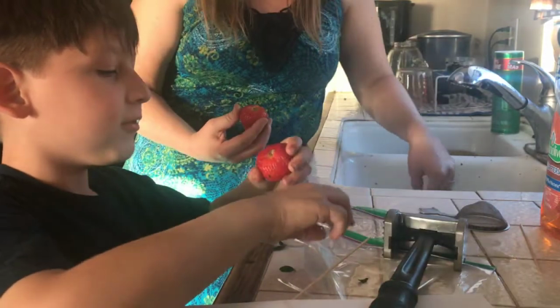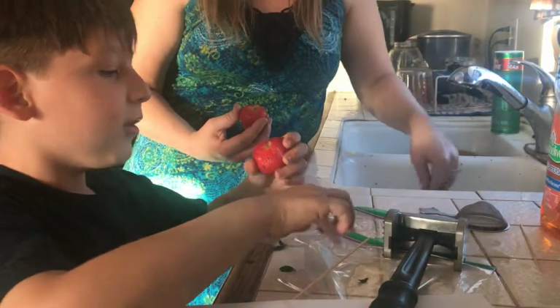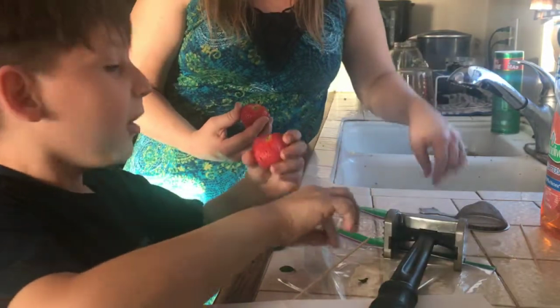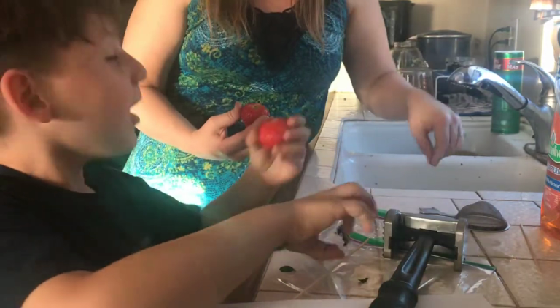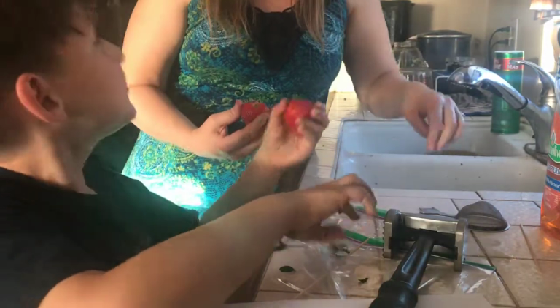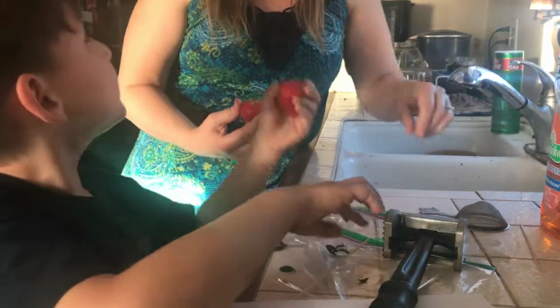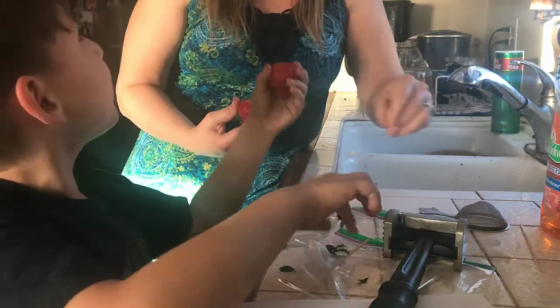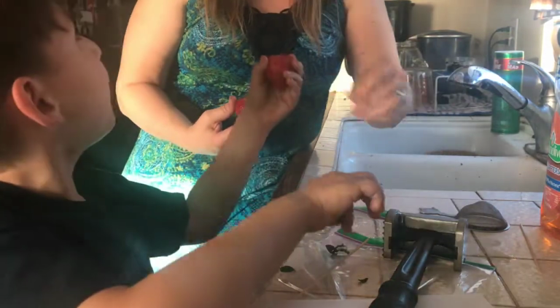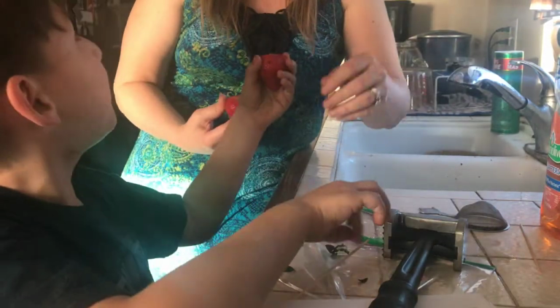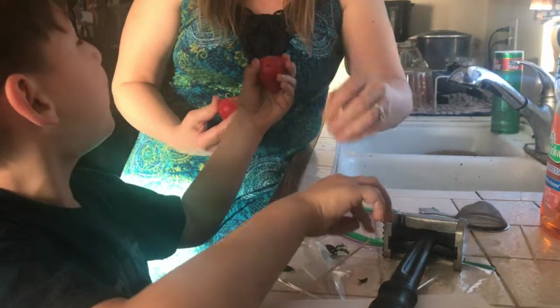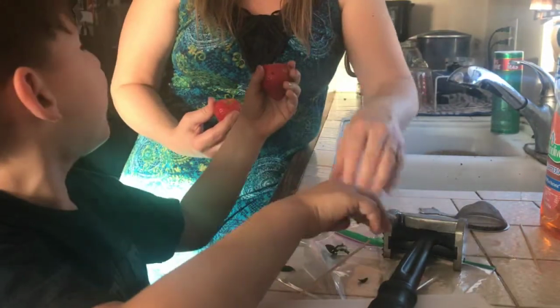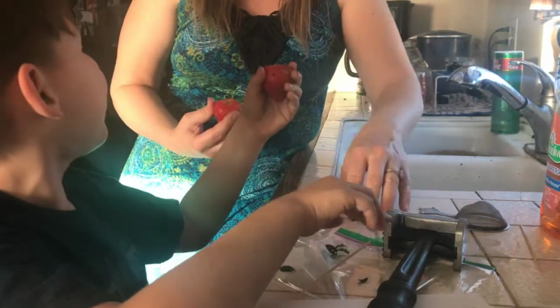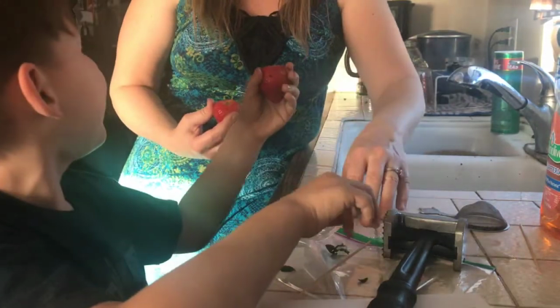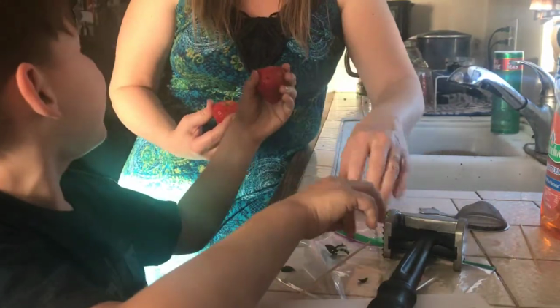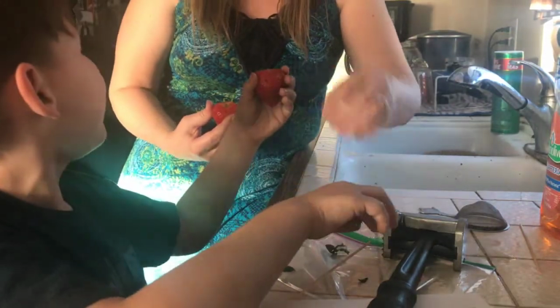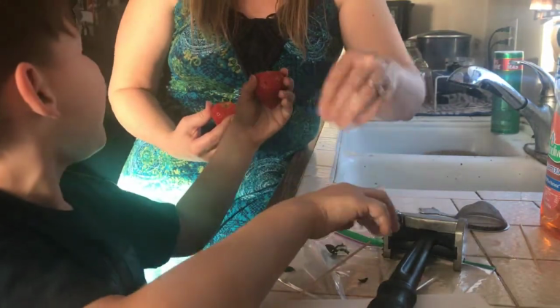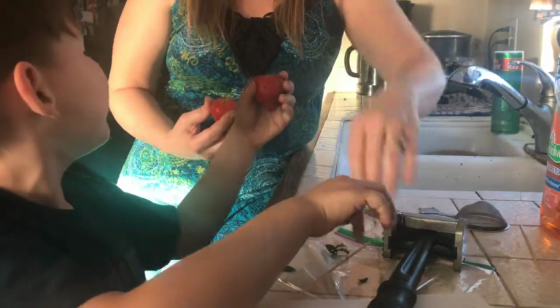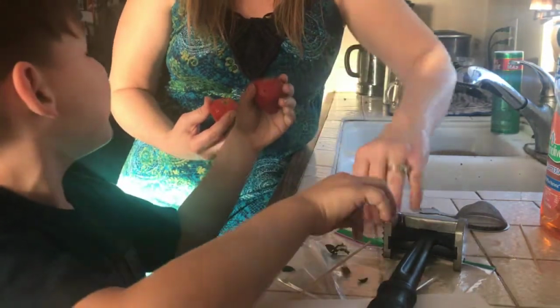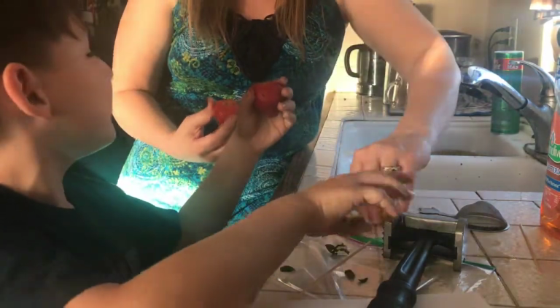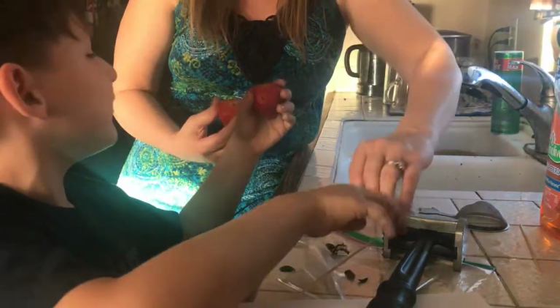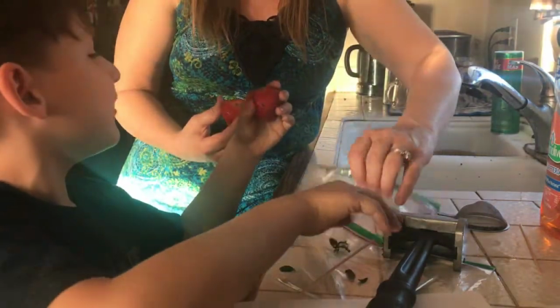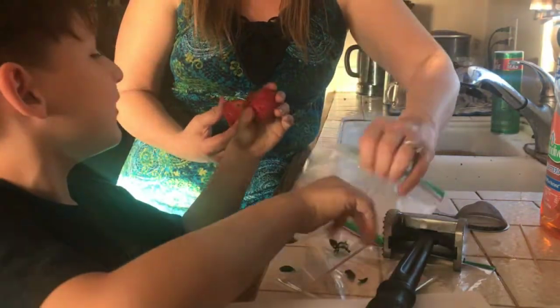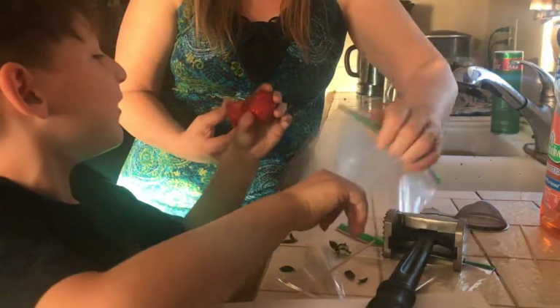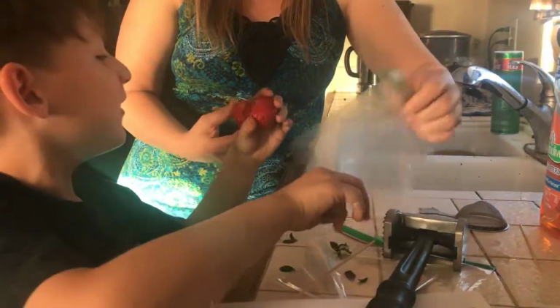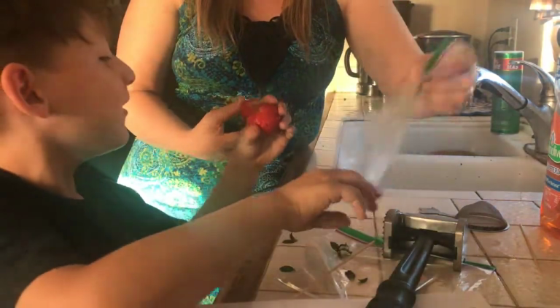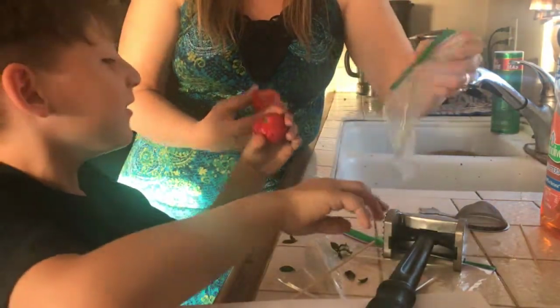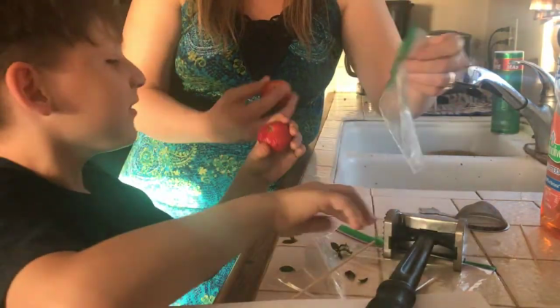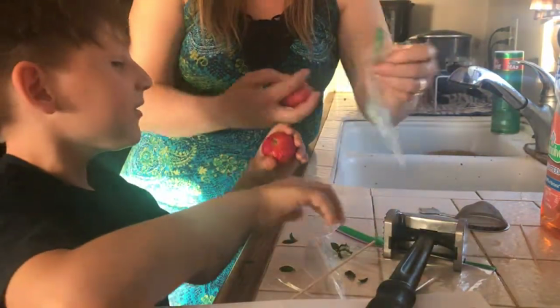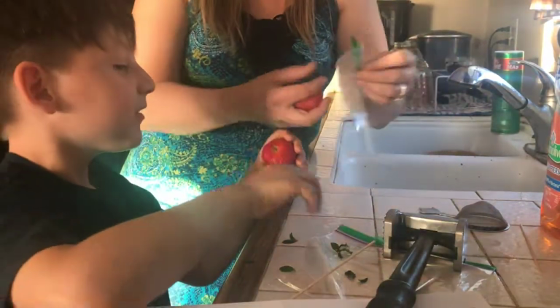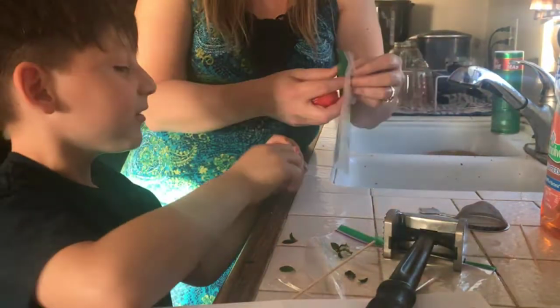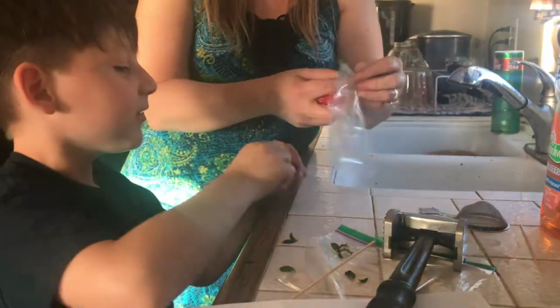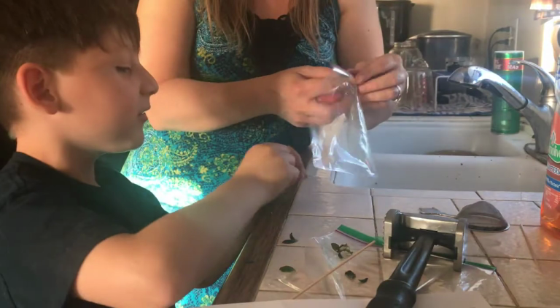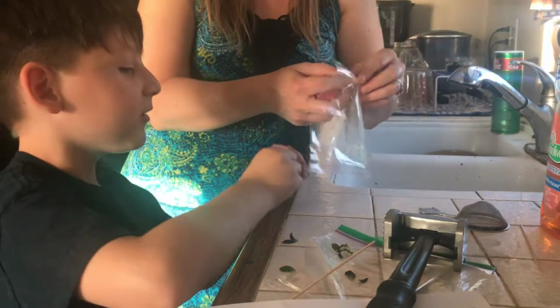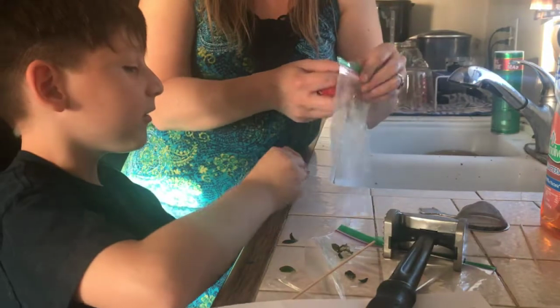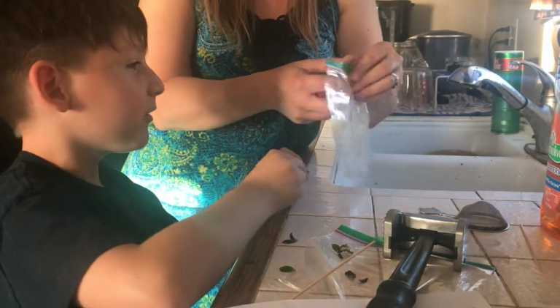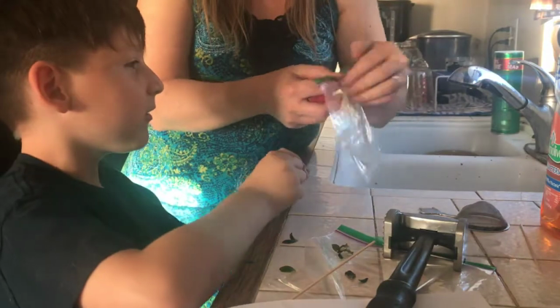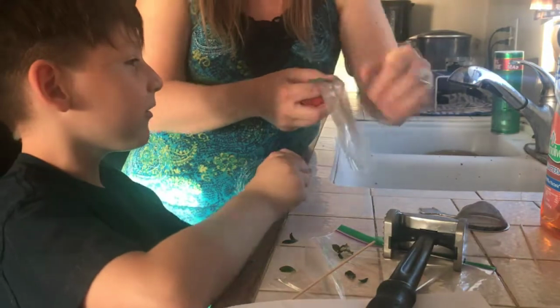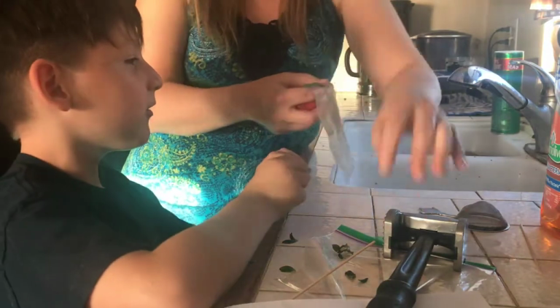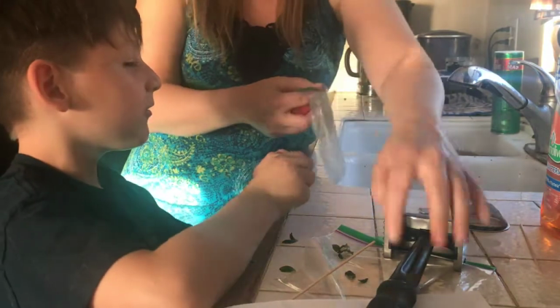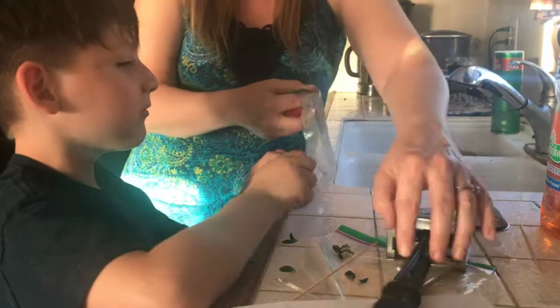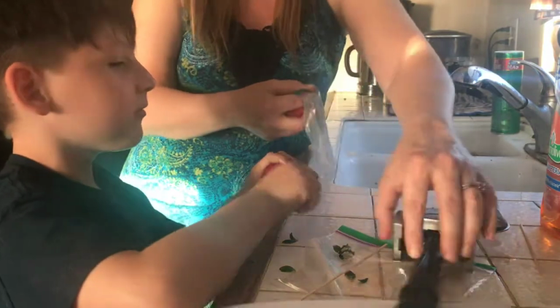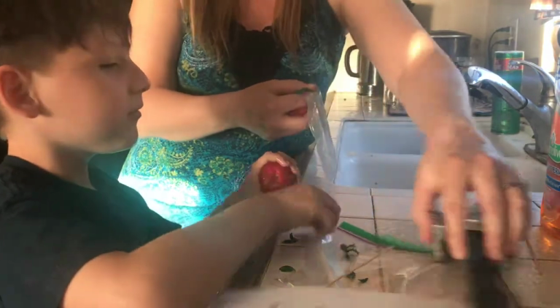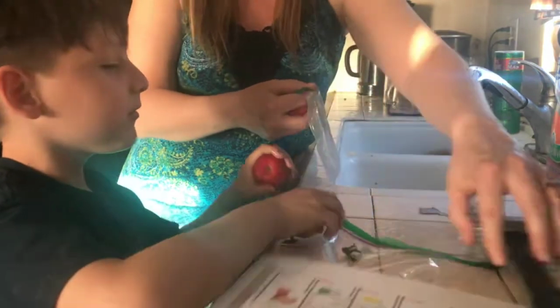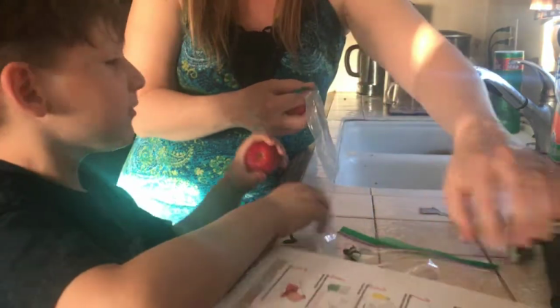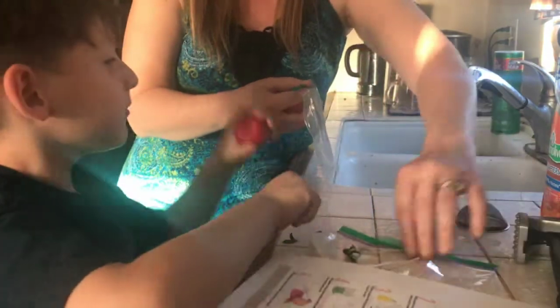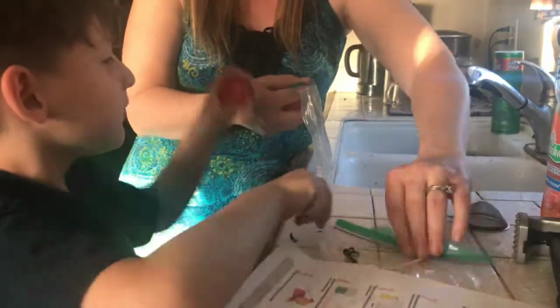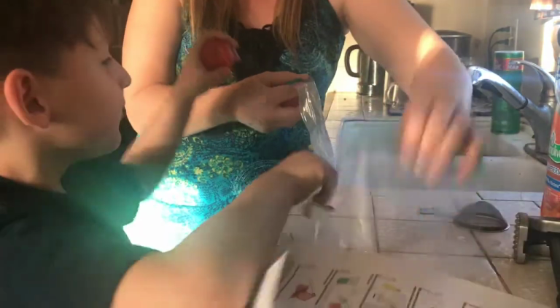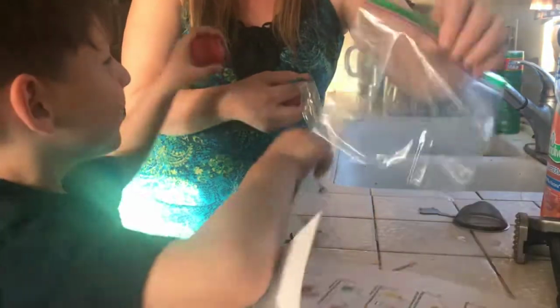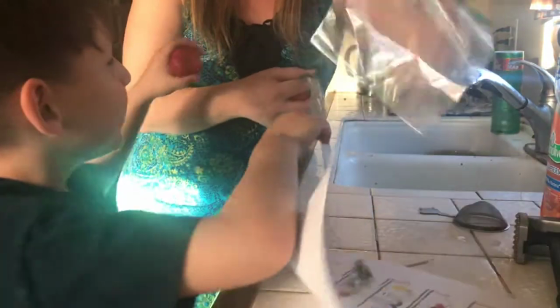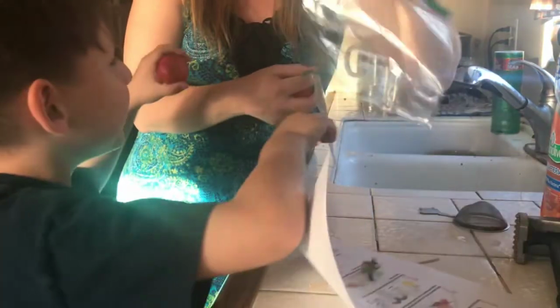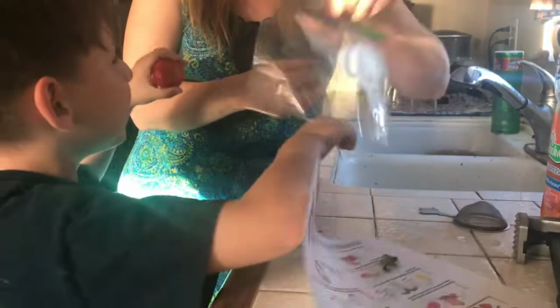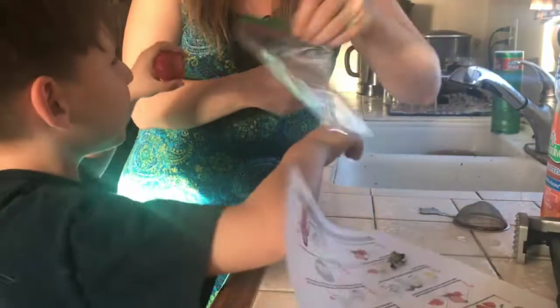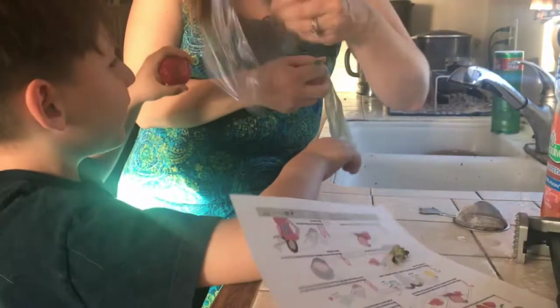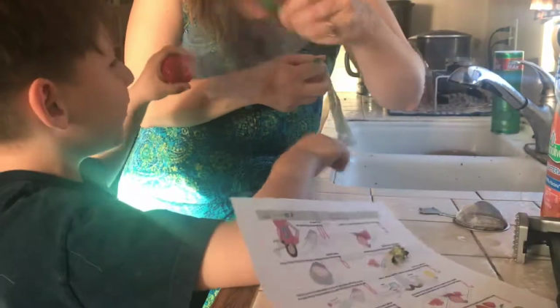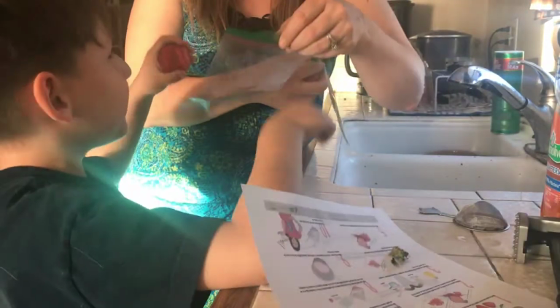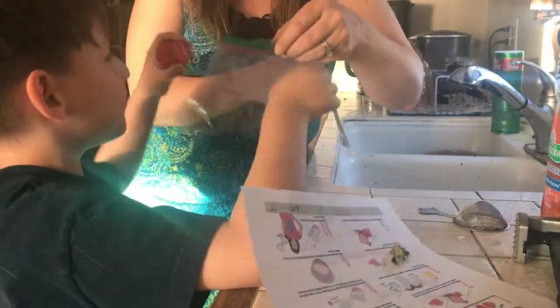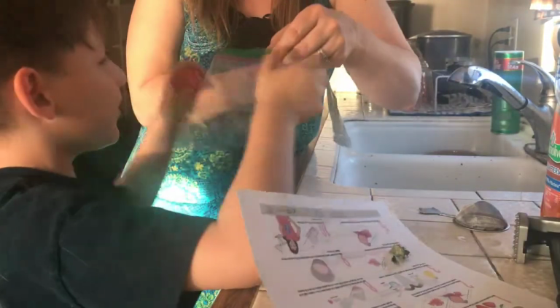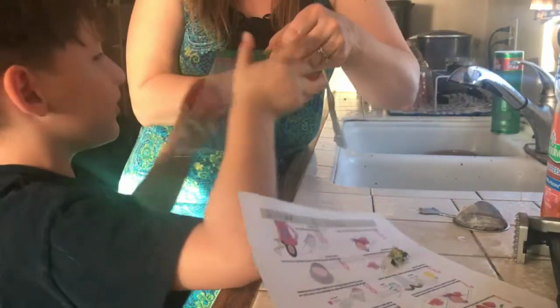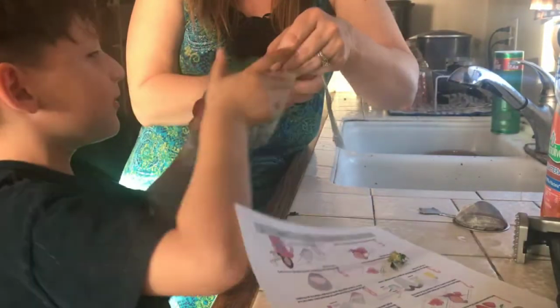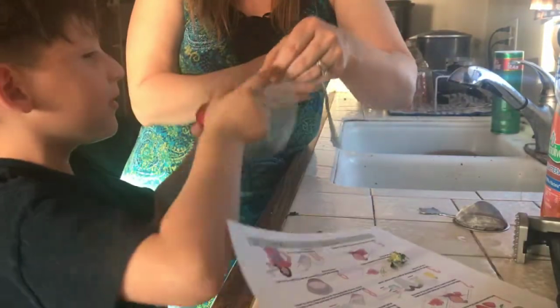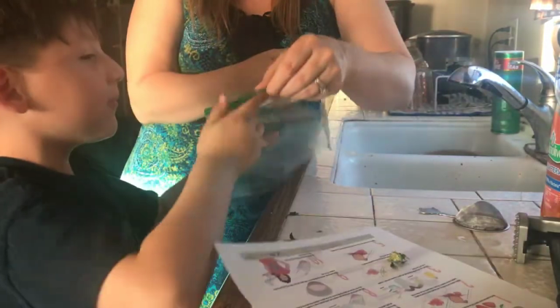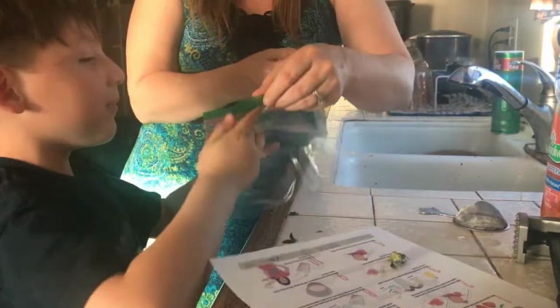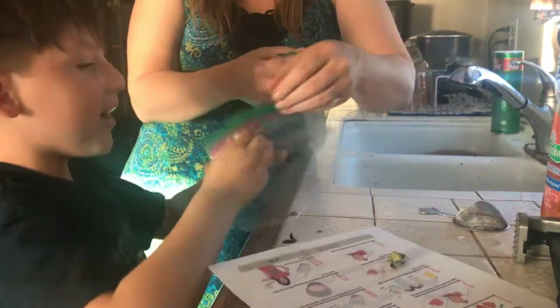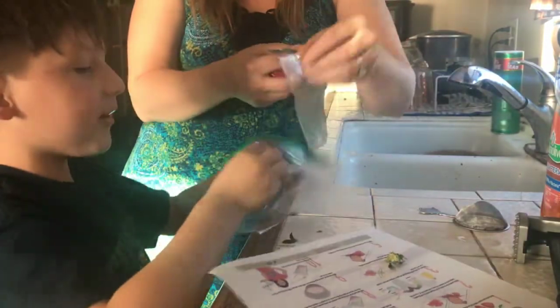I took the whole part out! Perfect. Now put your strawberry in your plastic bag.